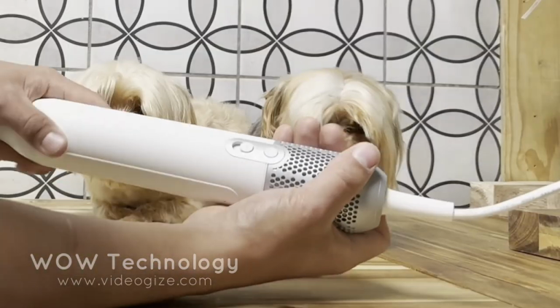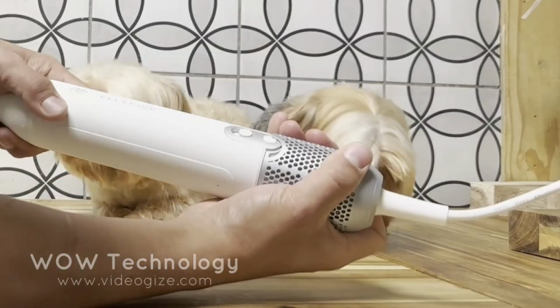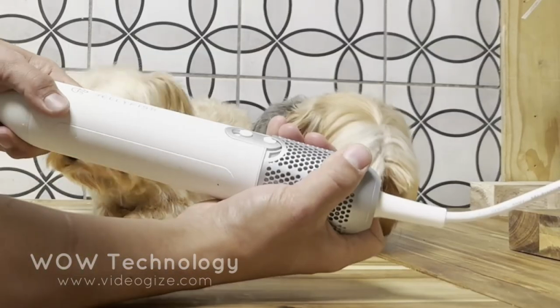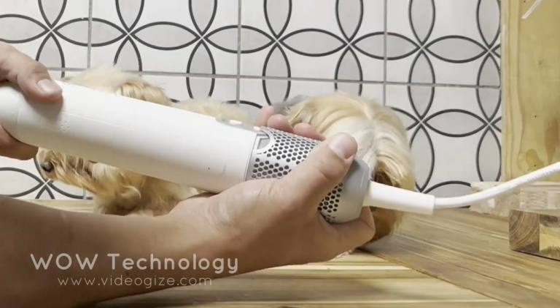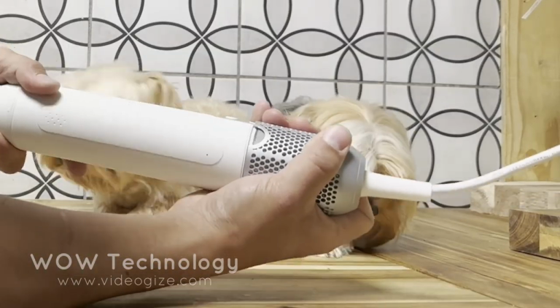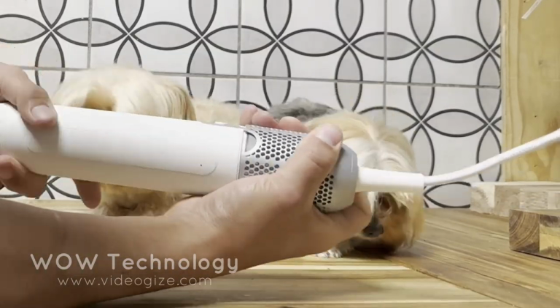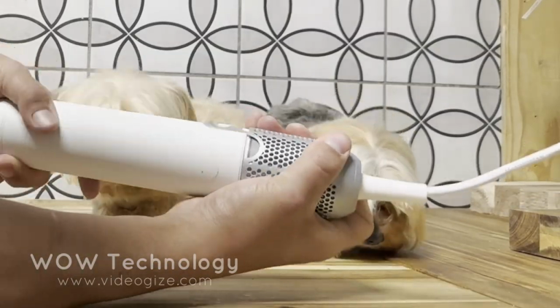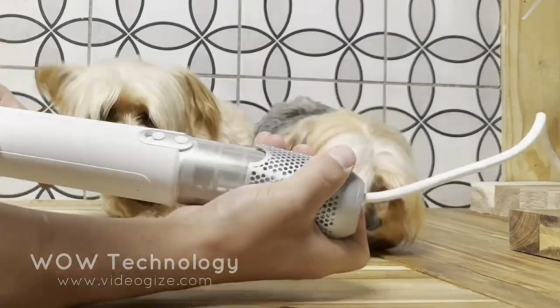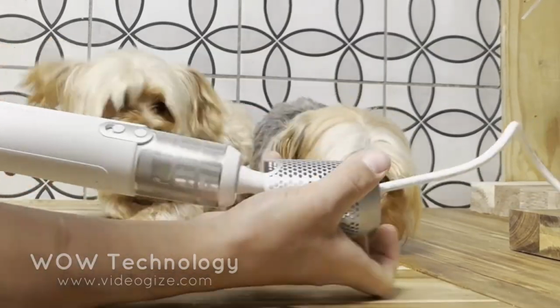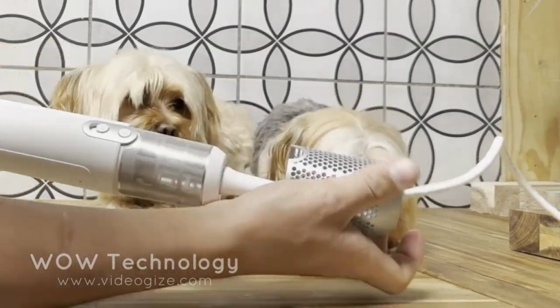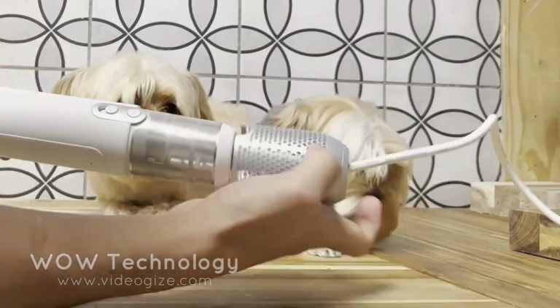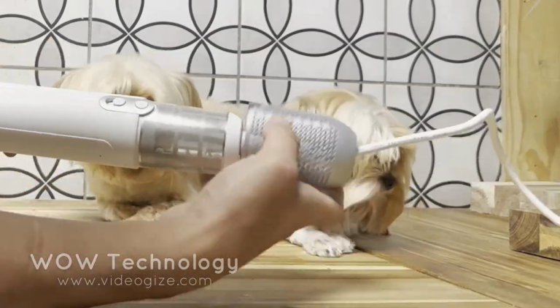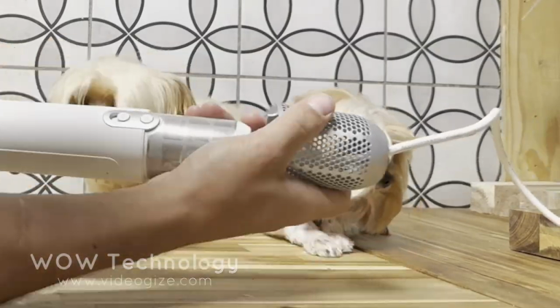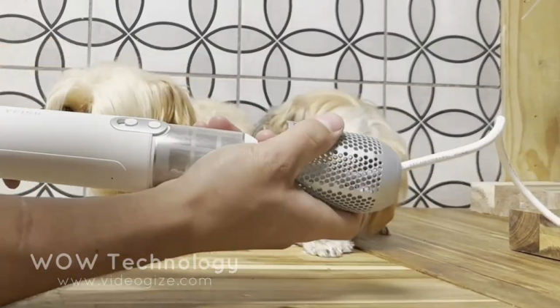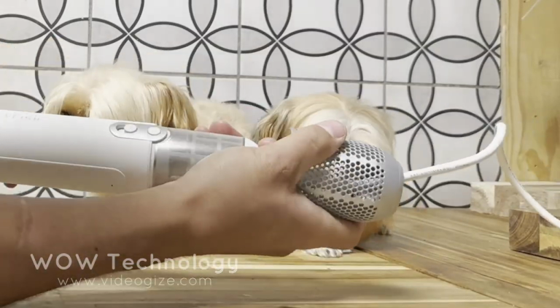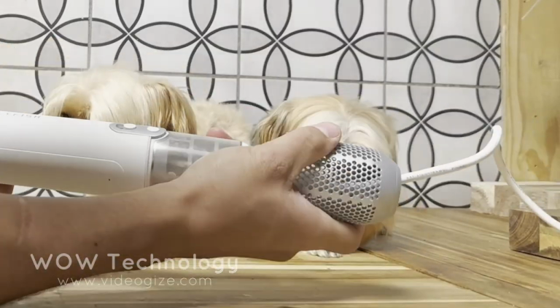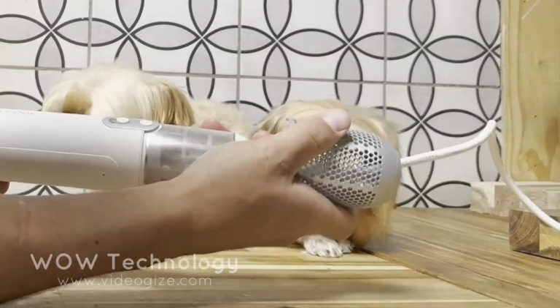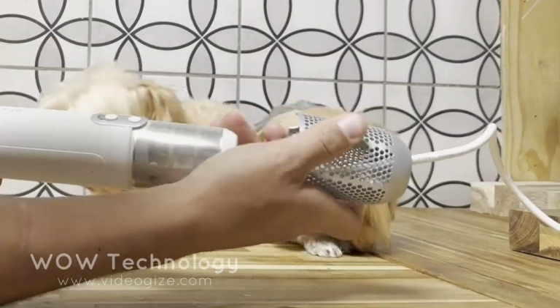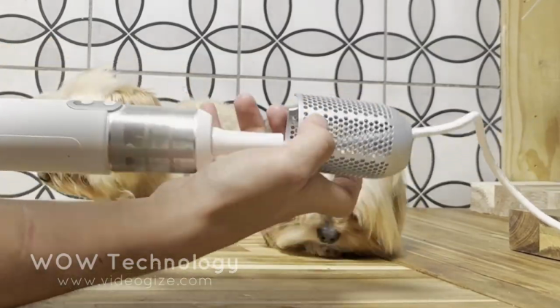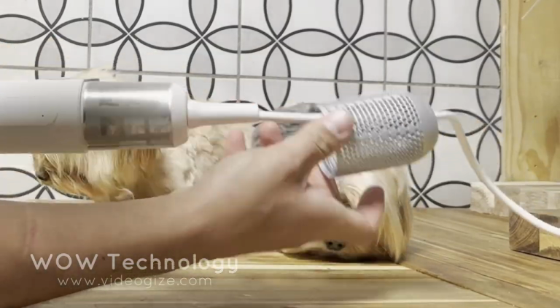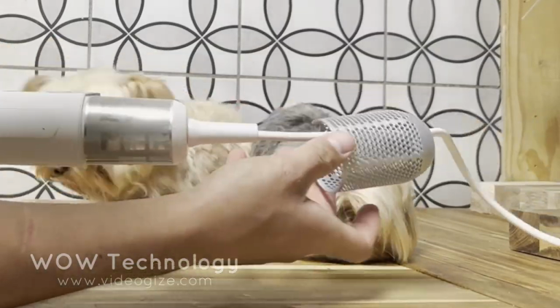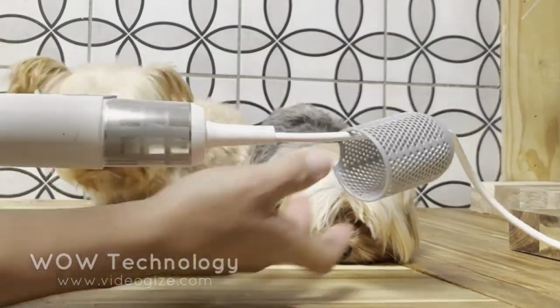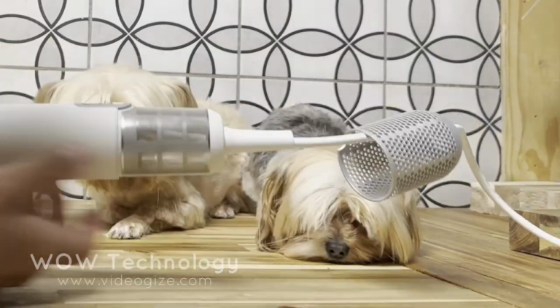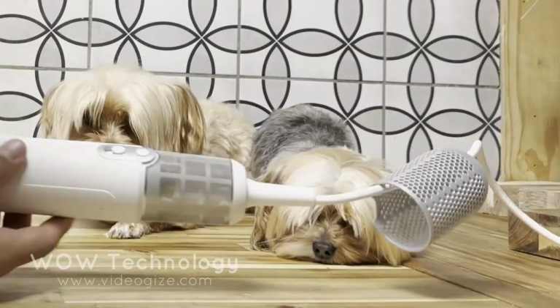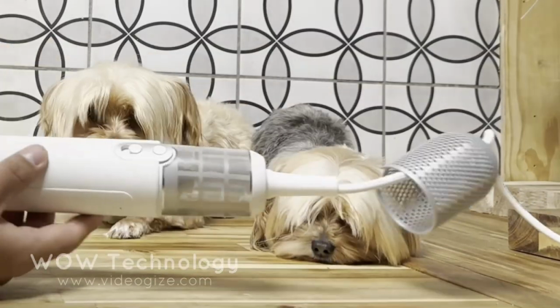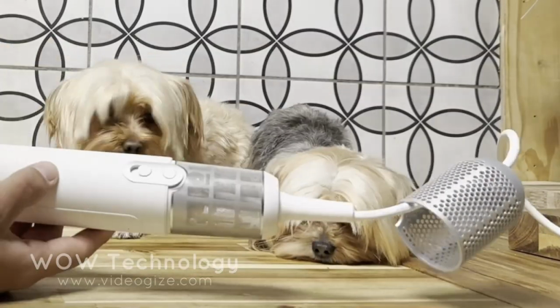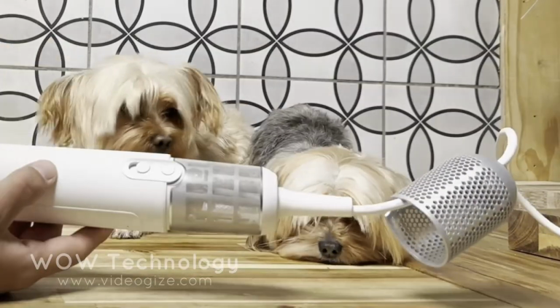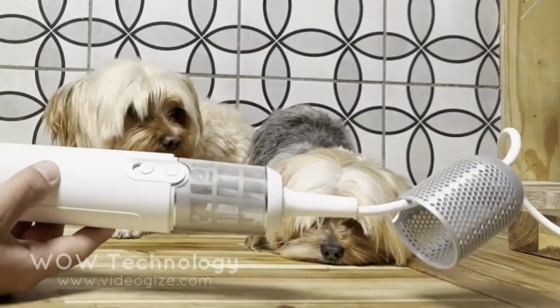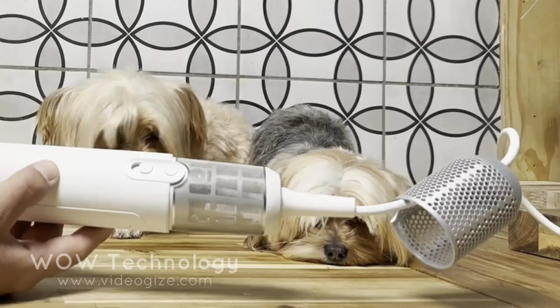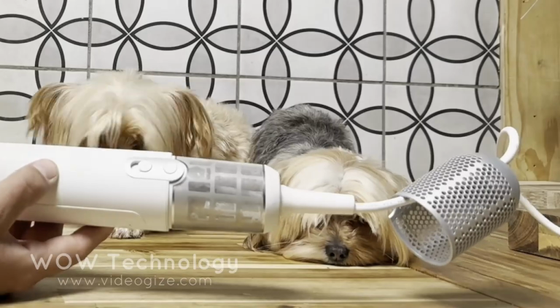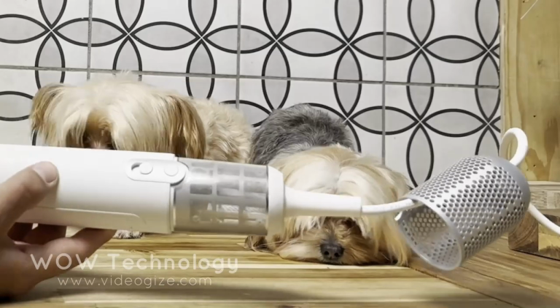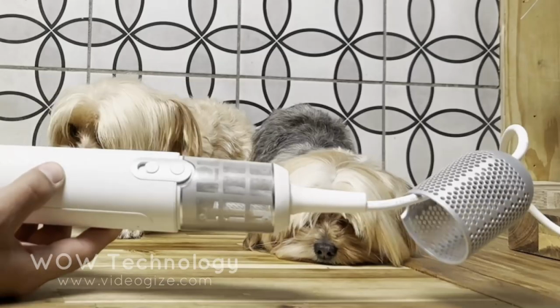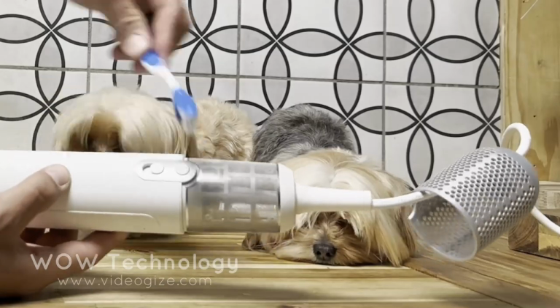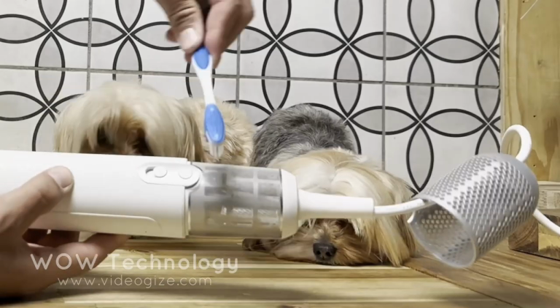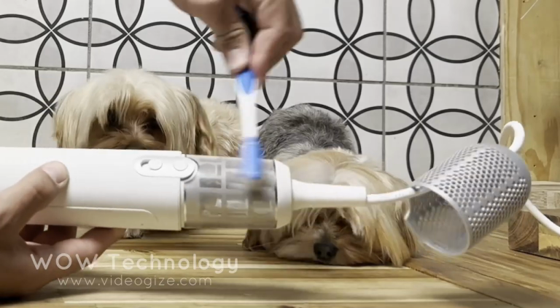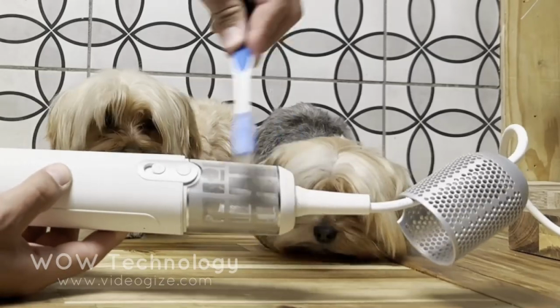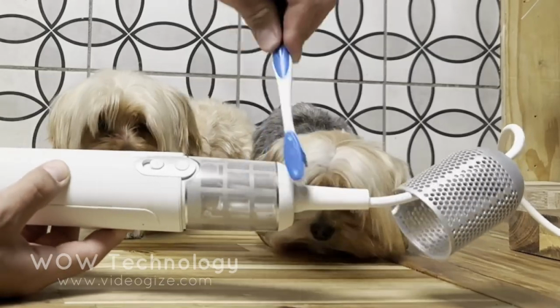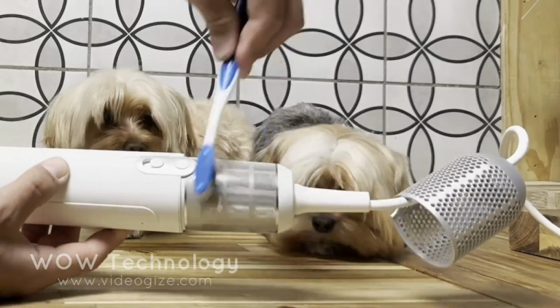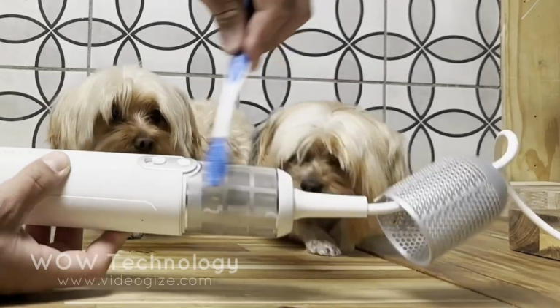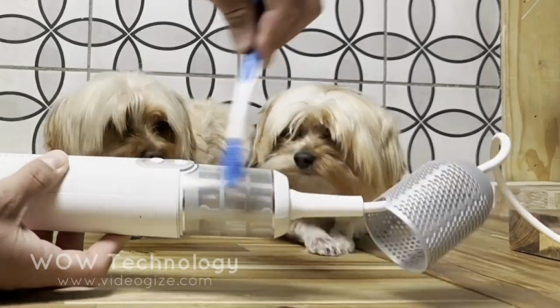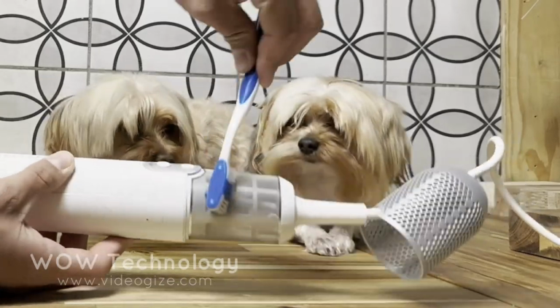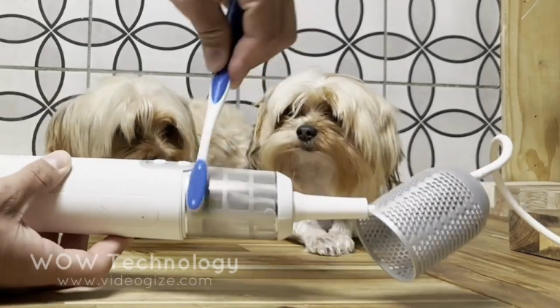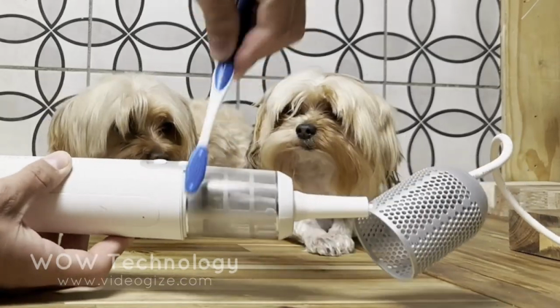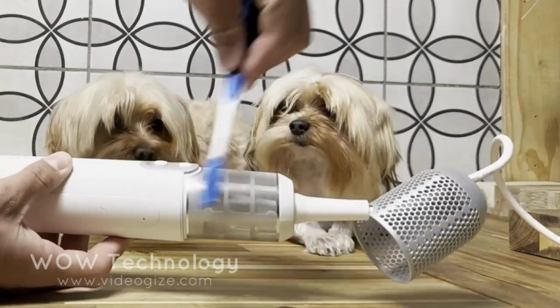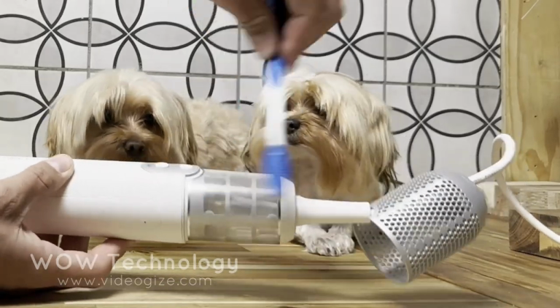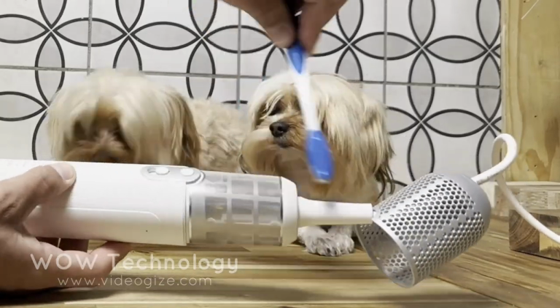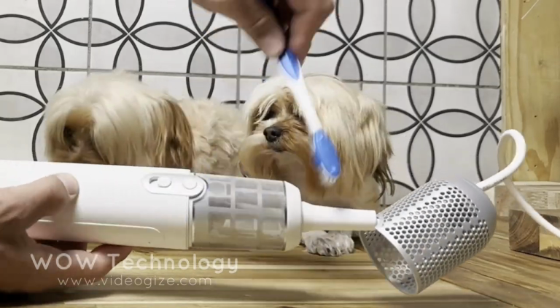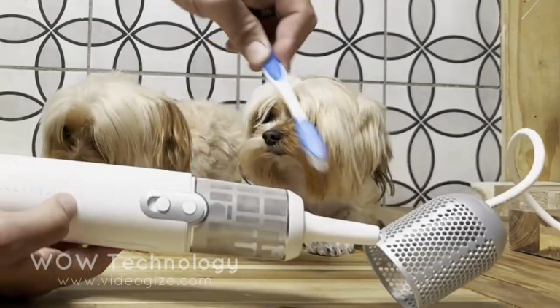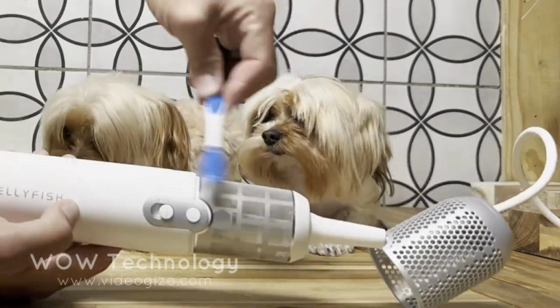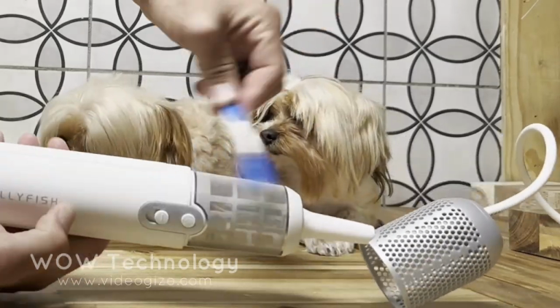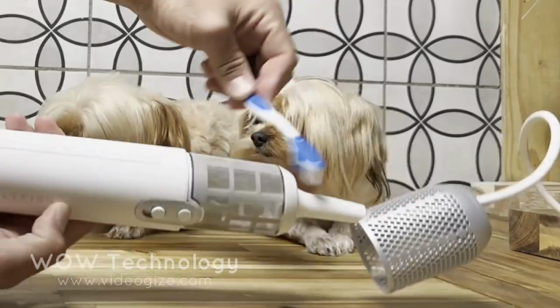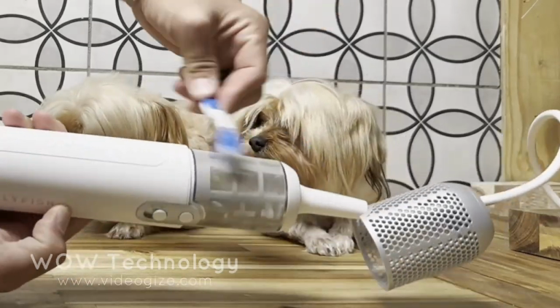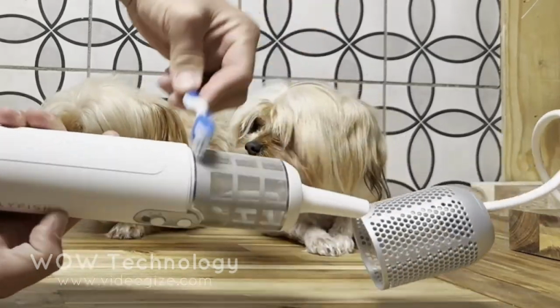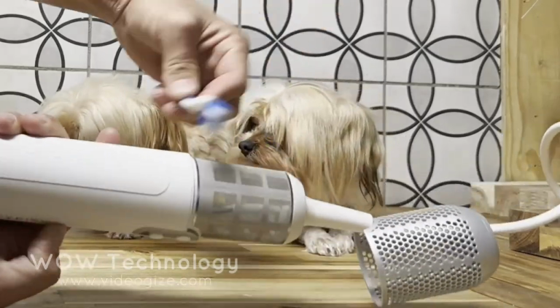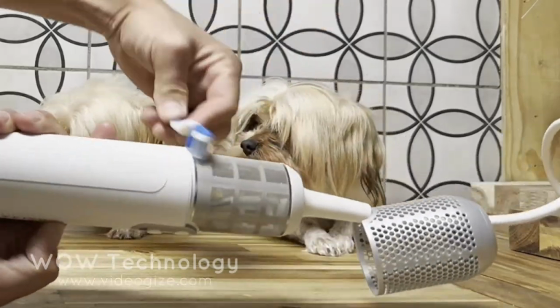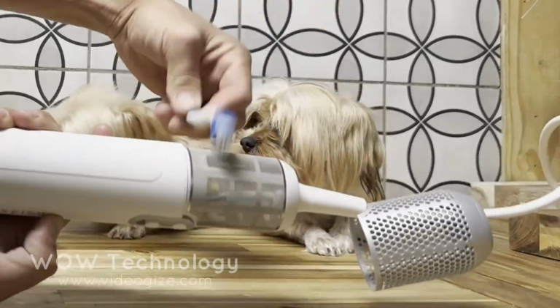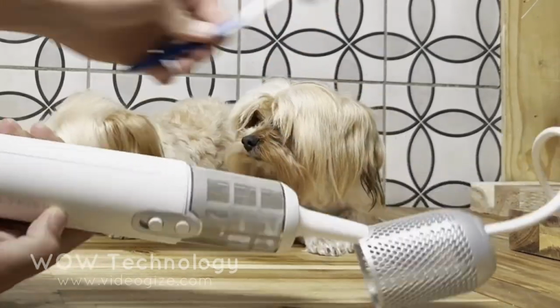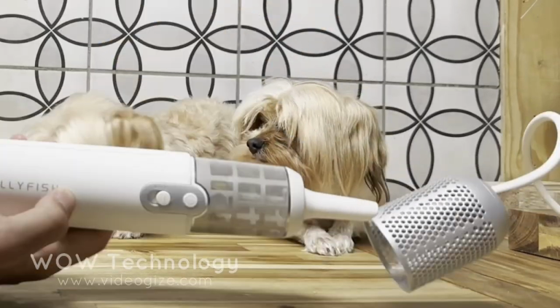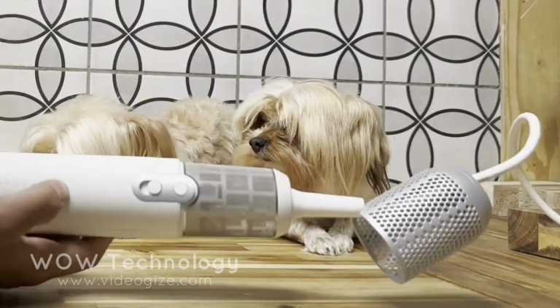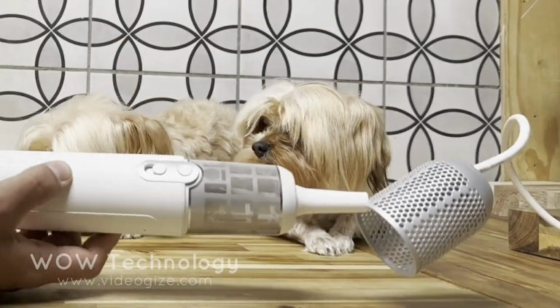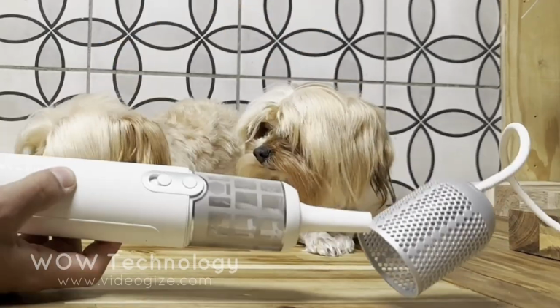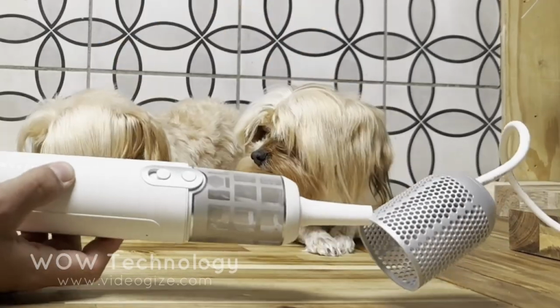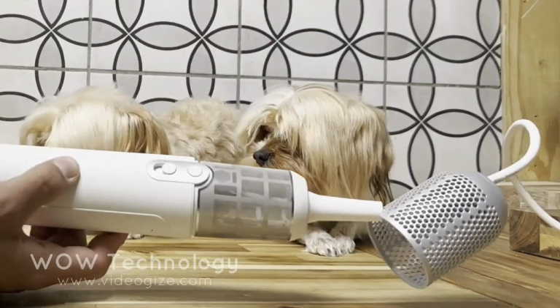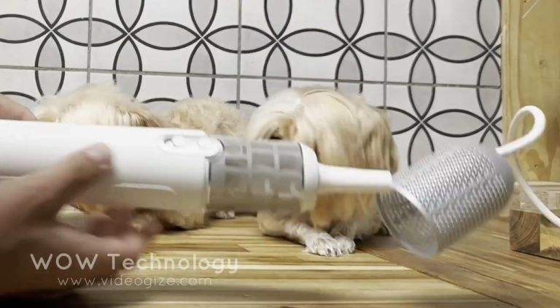Cleaning and maintaining your blow dryer is easy as well. Simply pull the magnetic cover back and you can clean the filter with a soft brush.